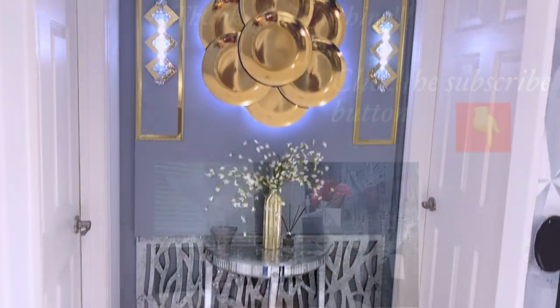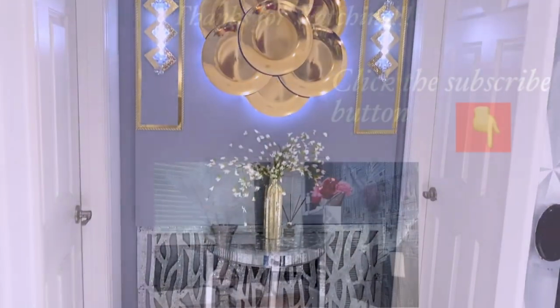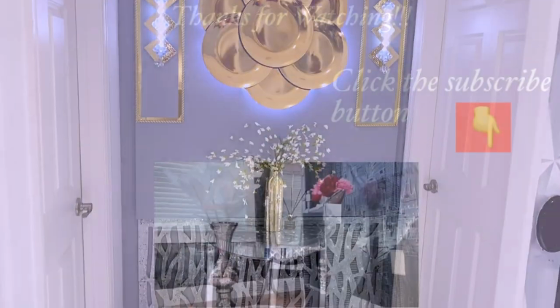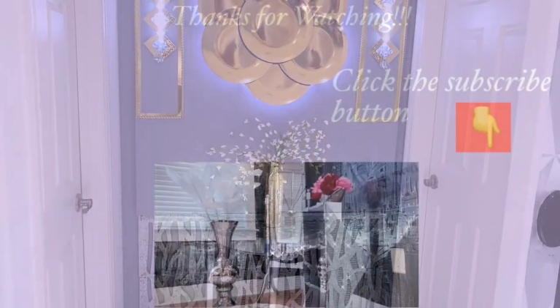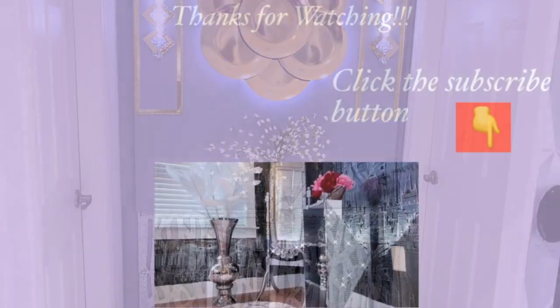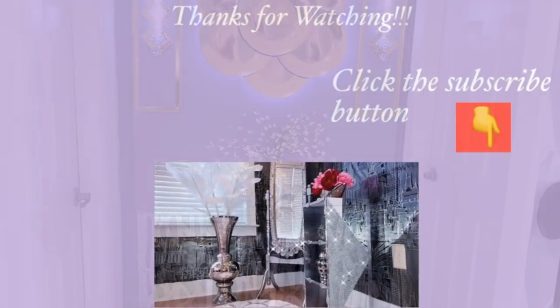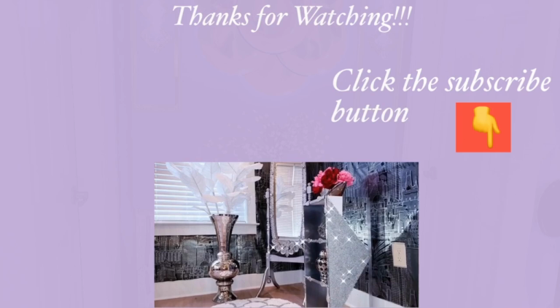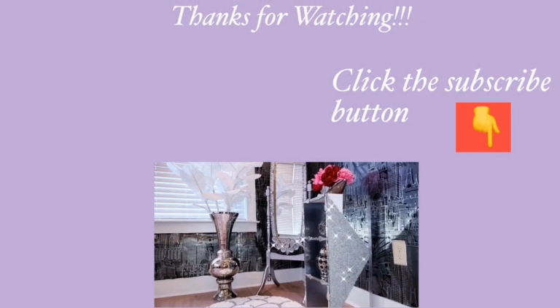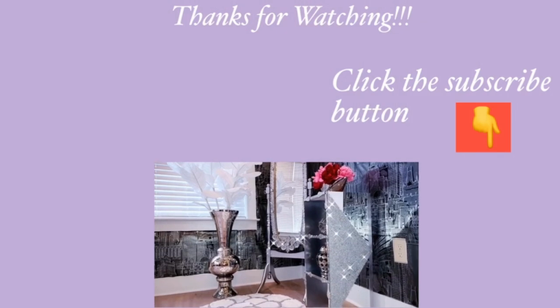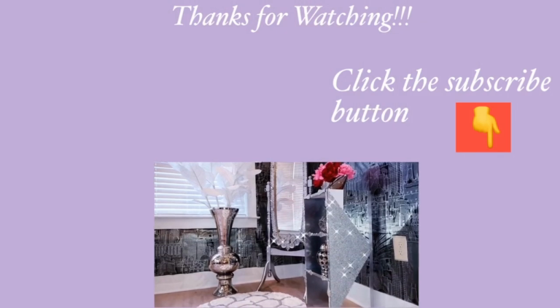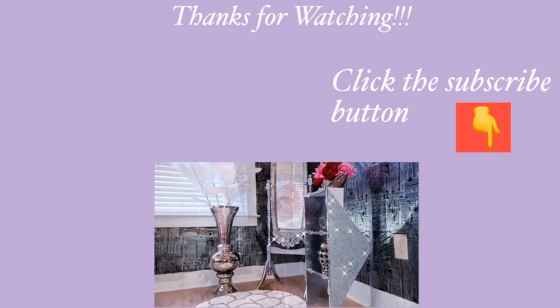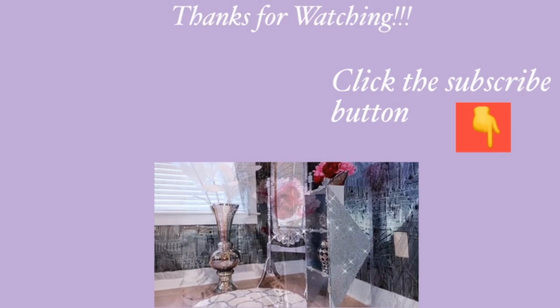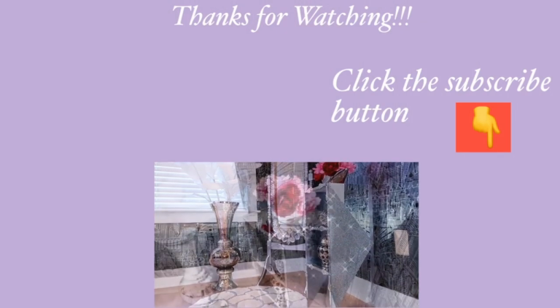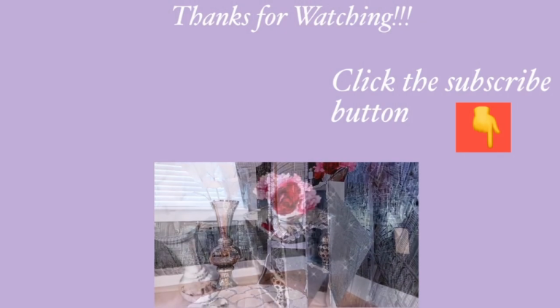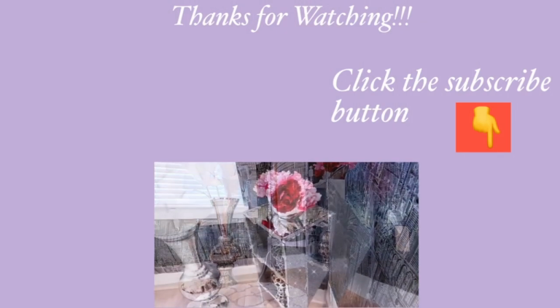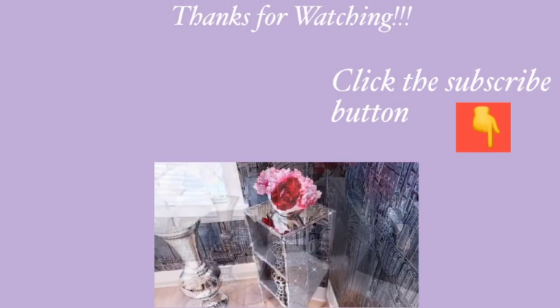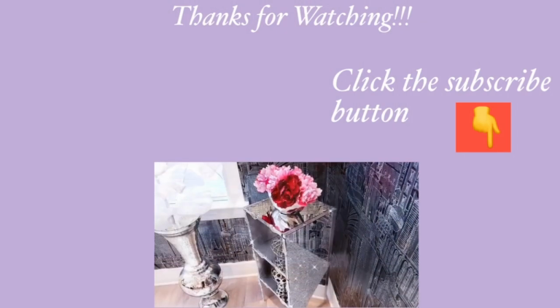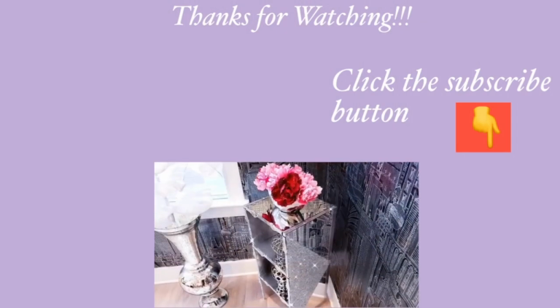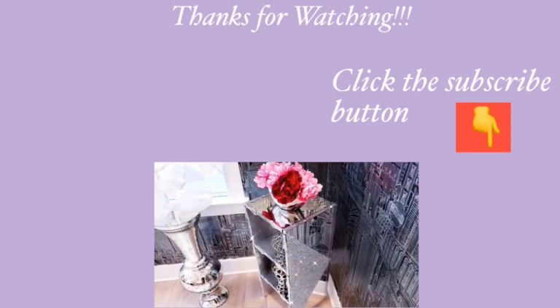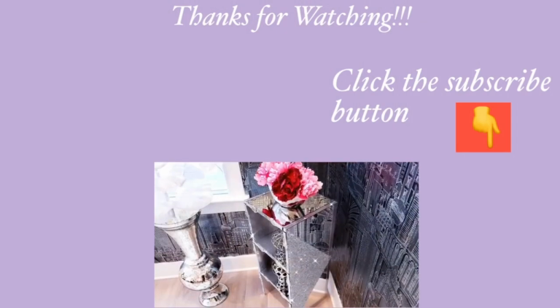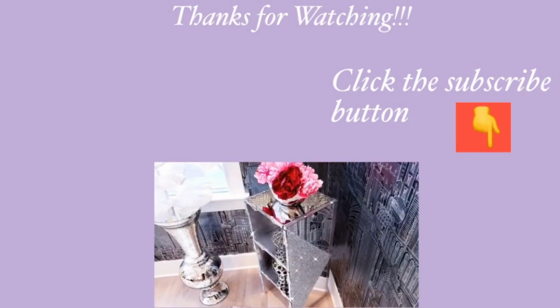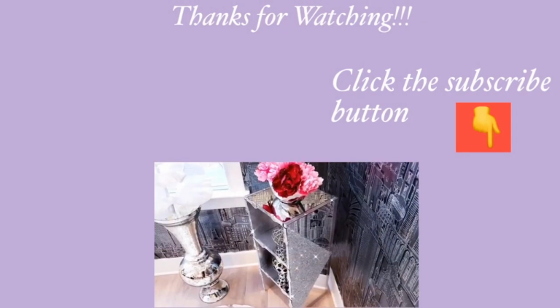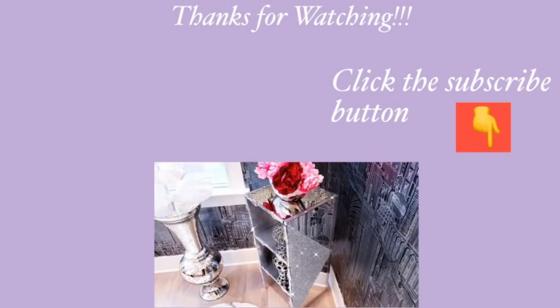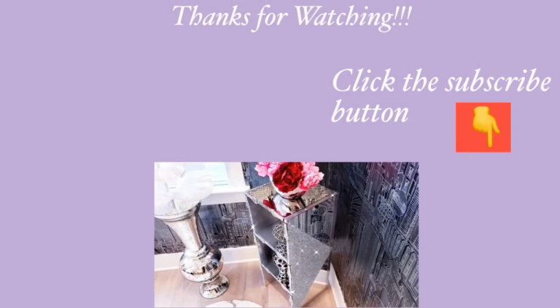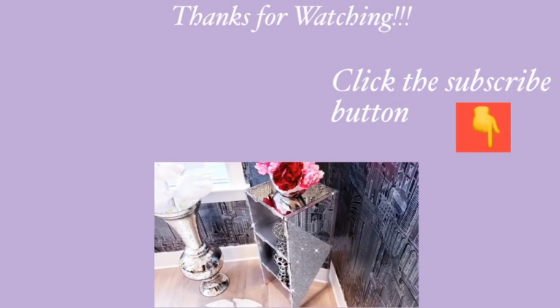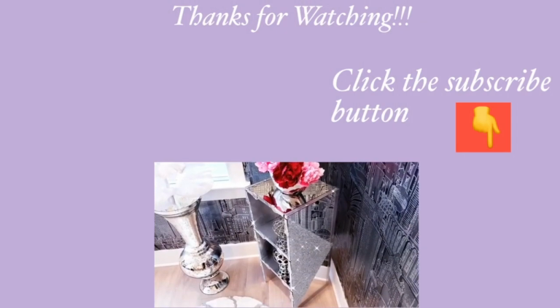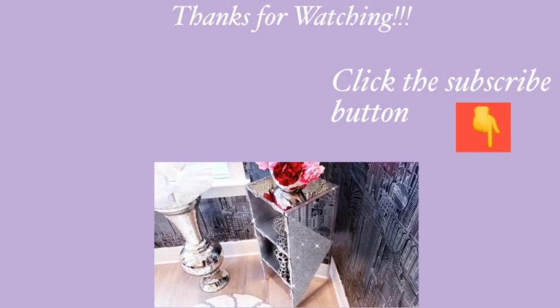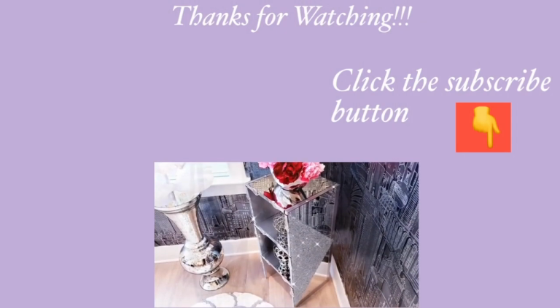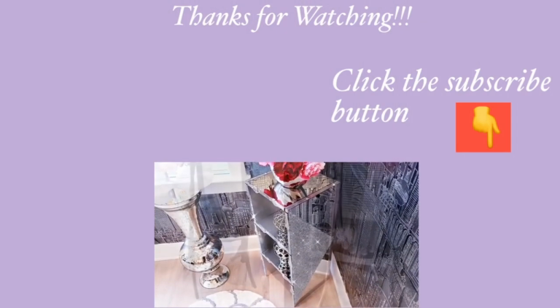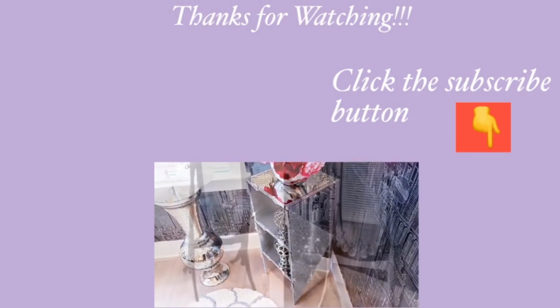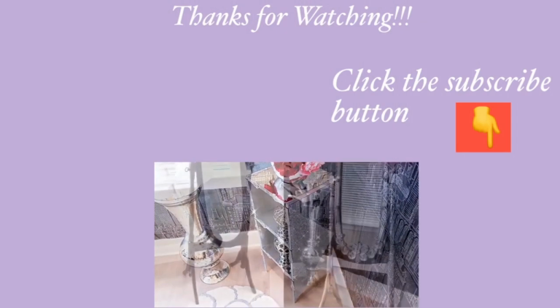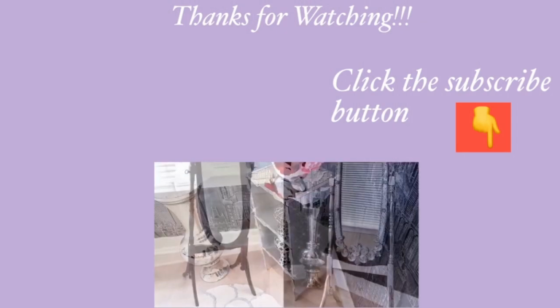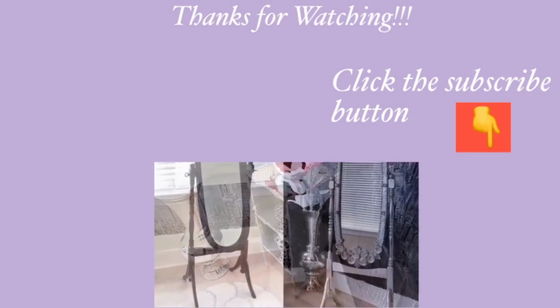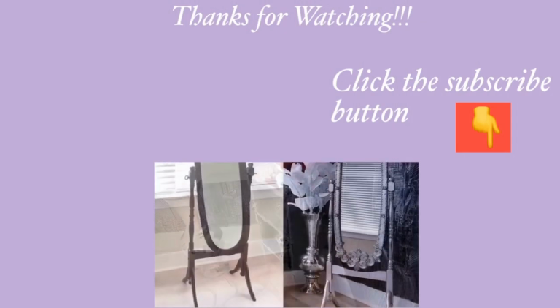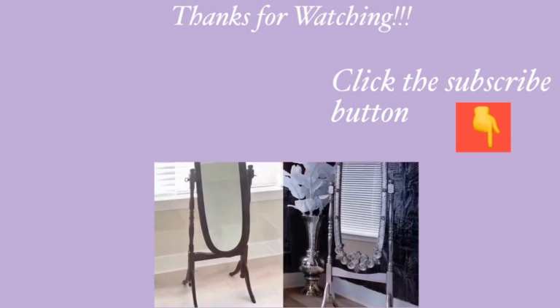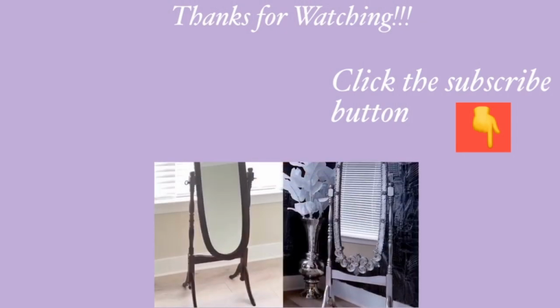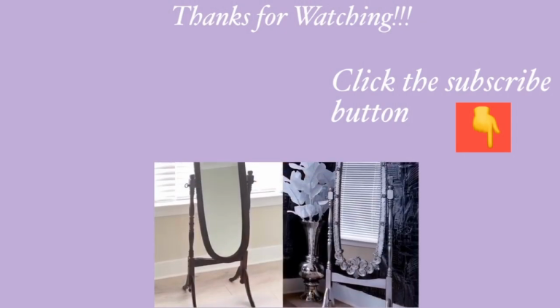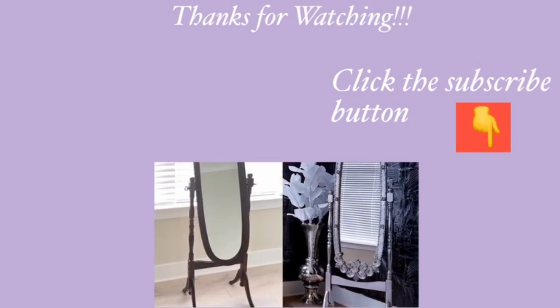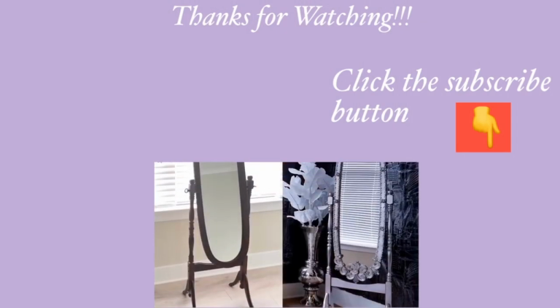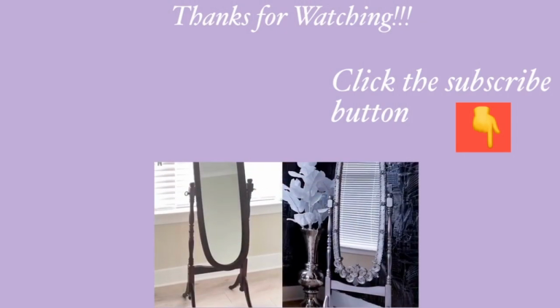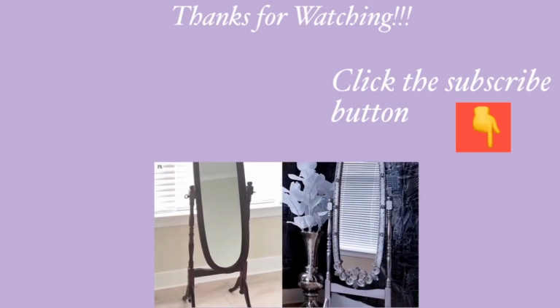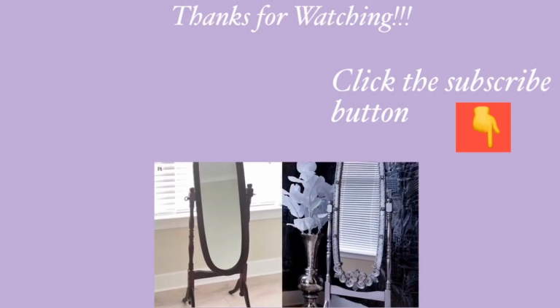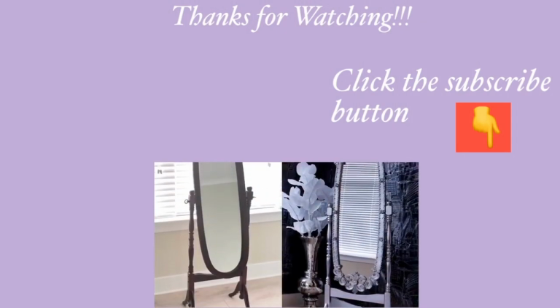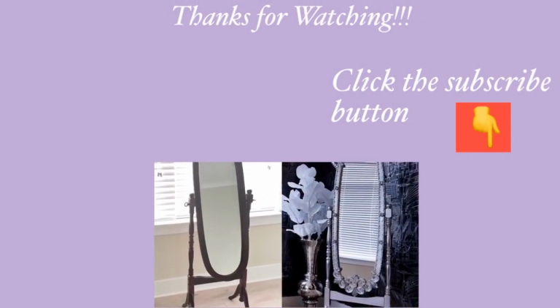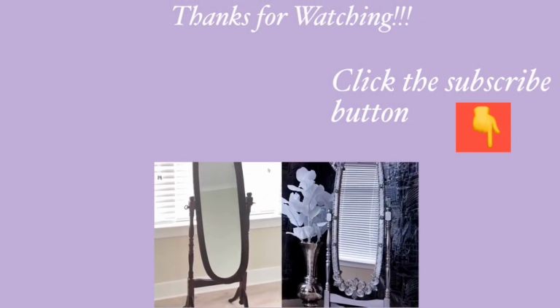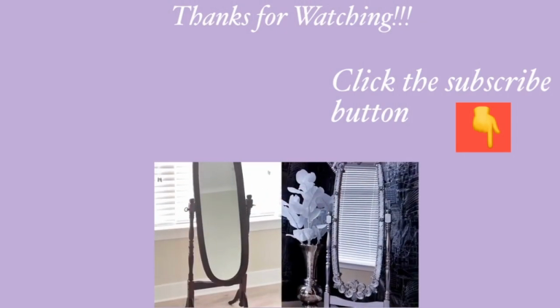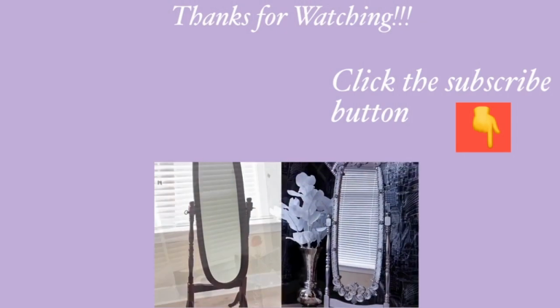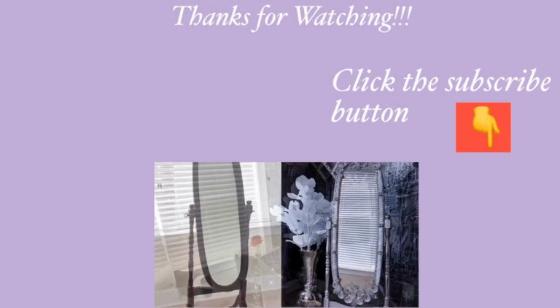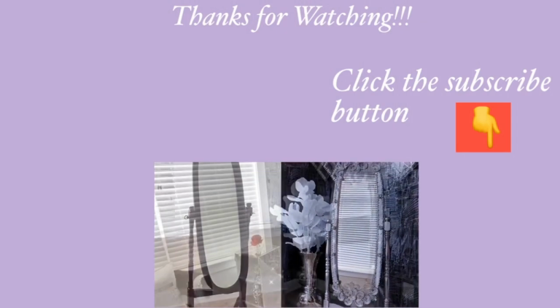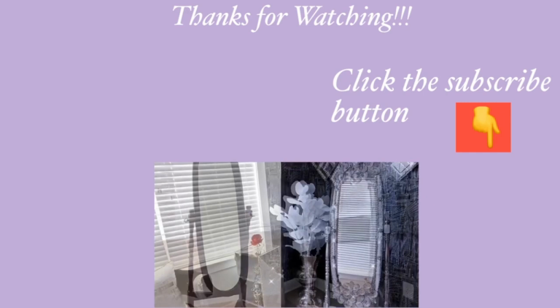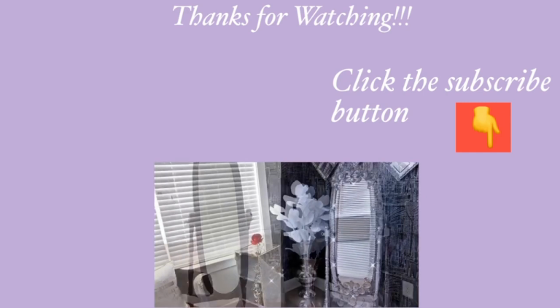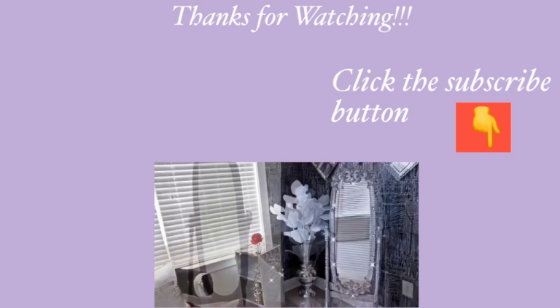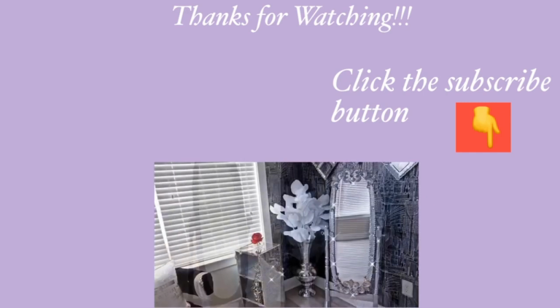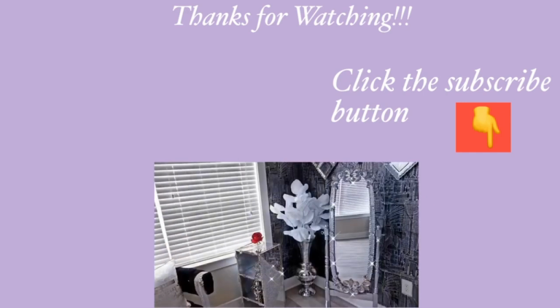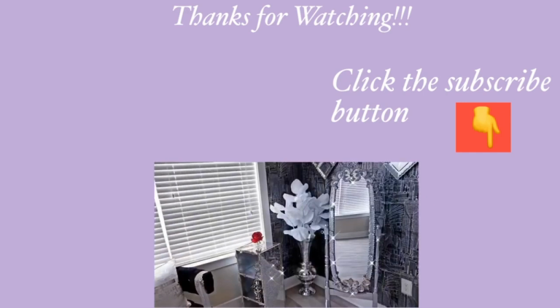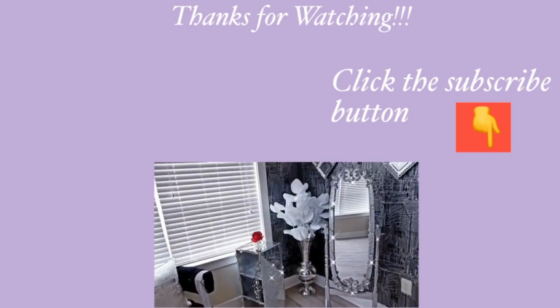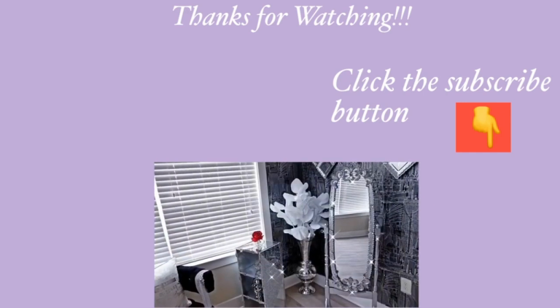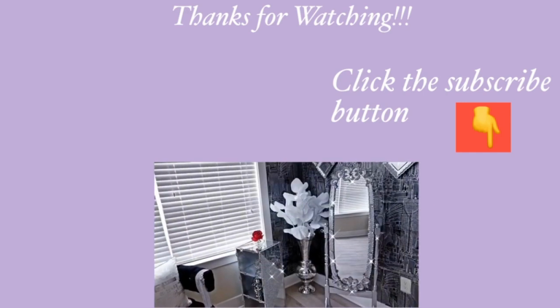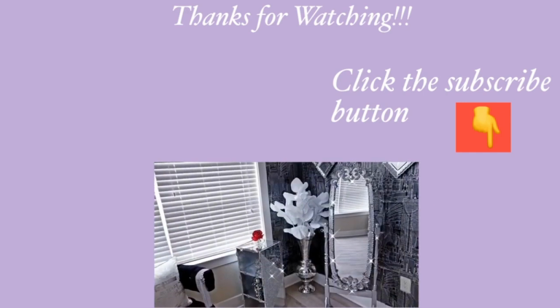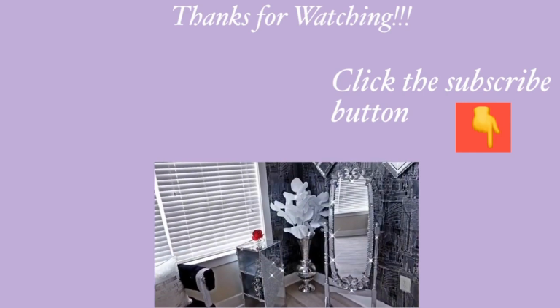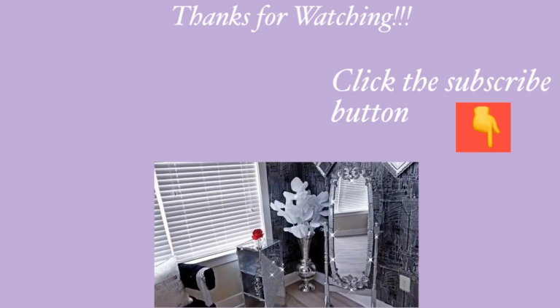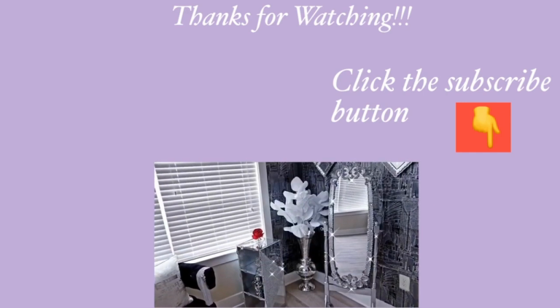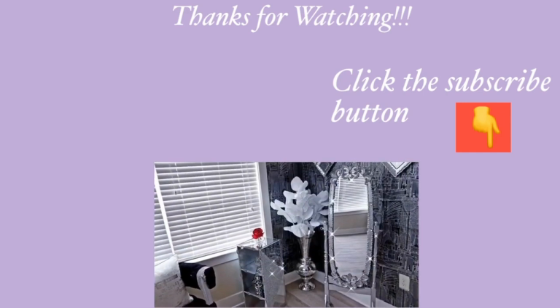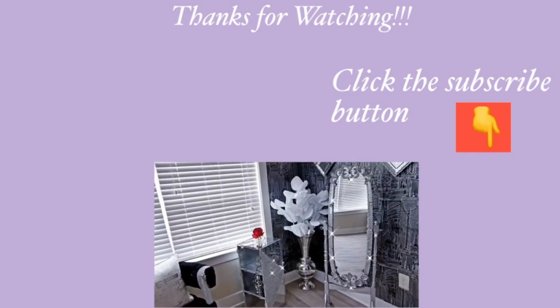Thank you all so much for watching. I have other home decor DIY videos linked in the description box below — check them out and don't forget to click the subscribe button.